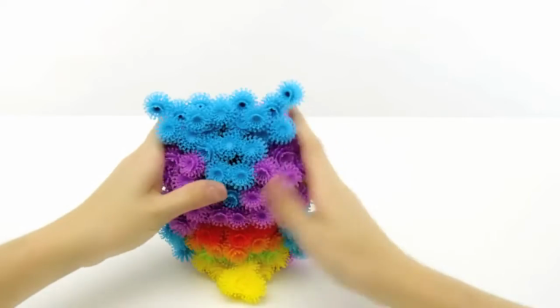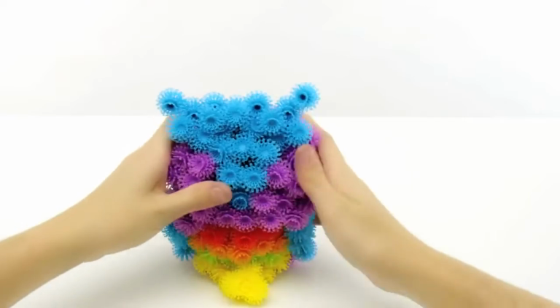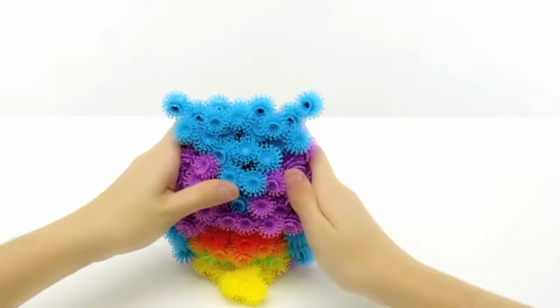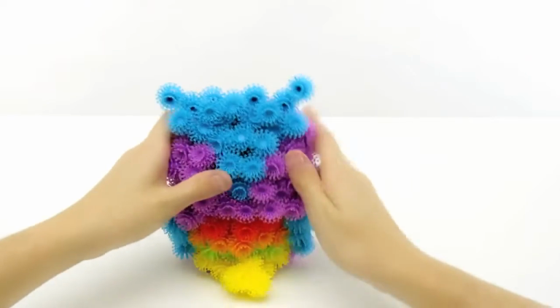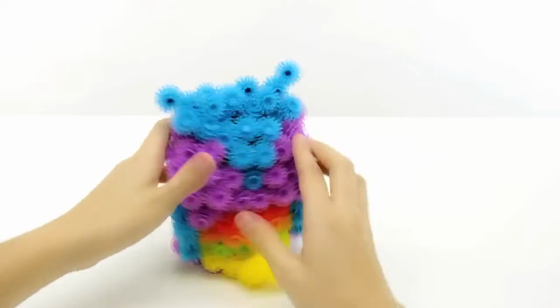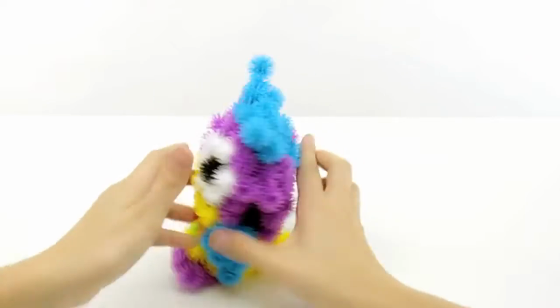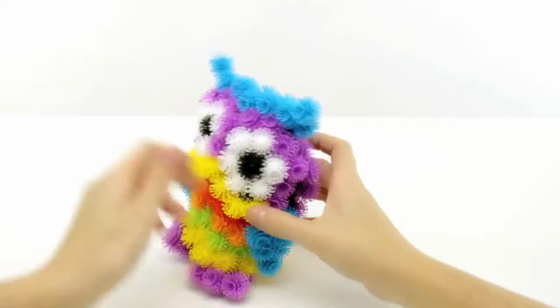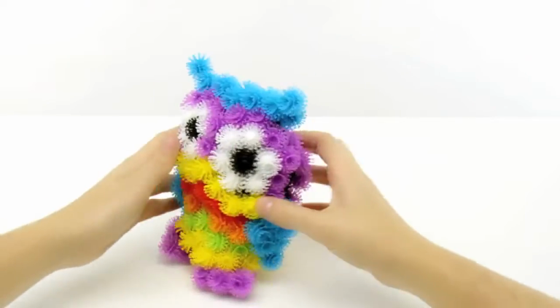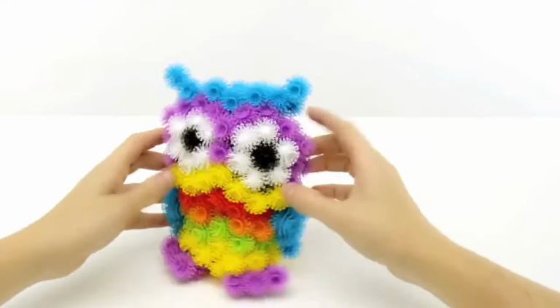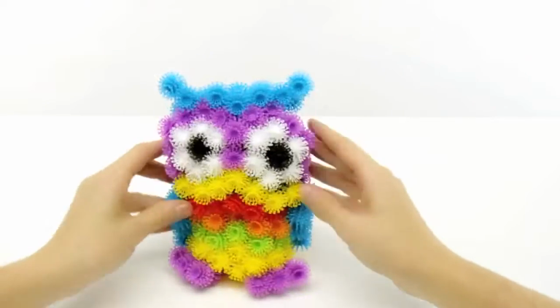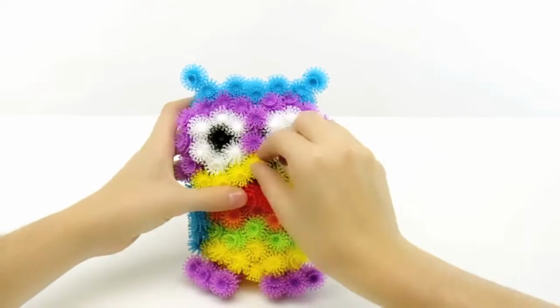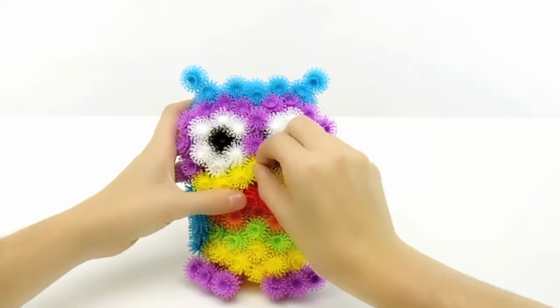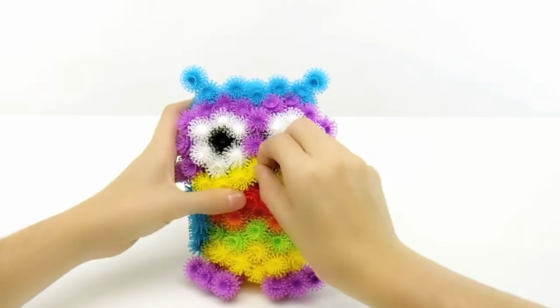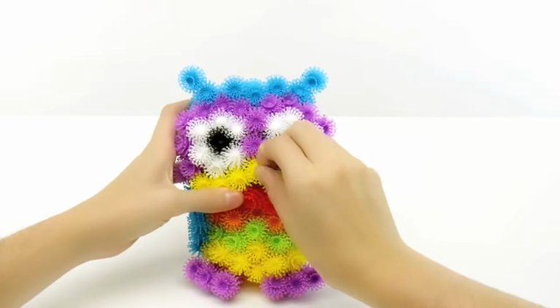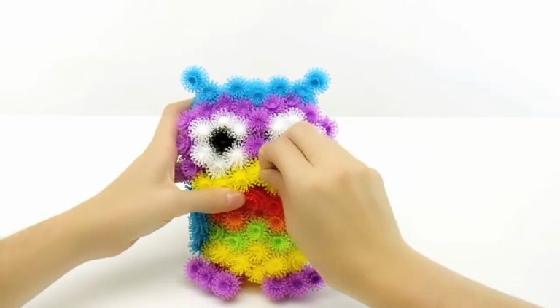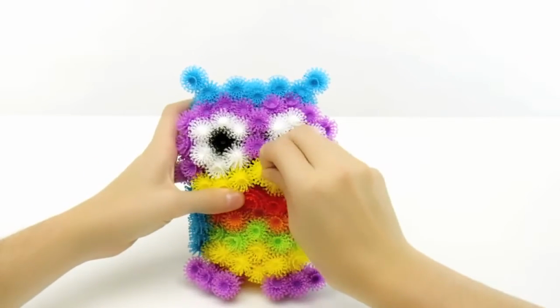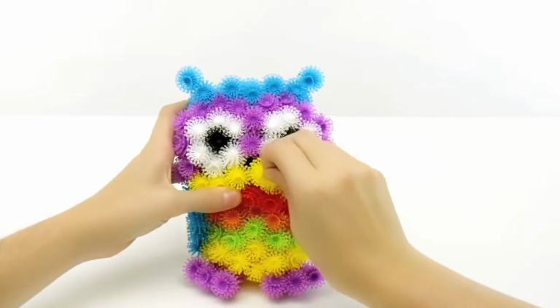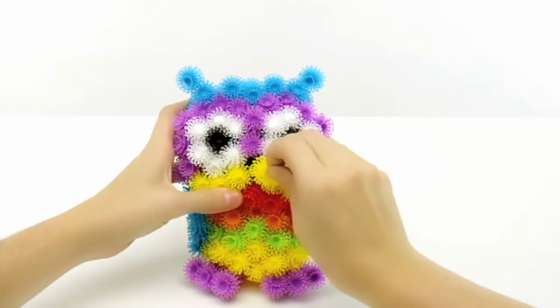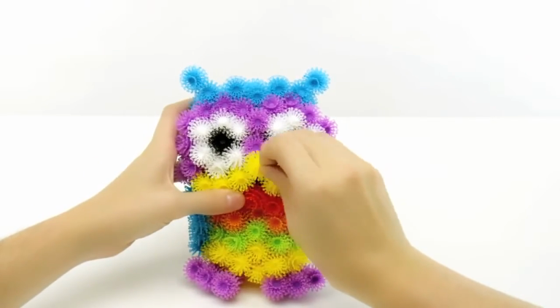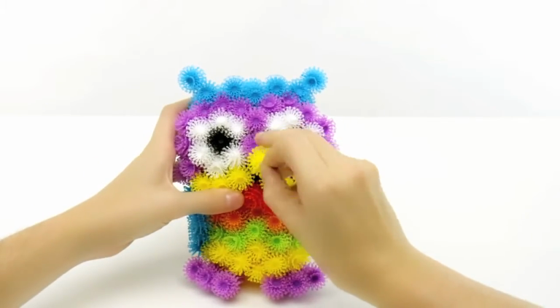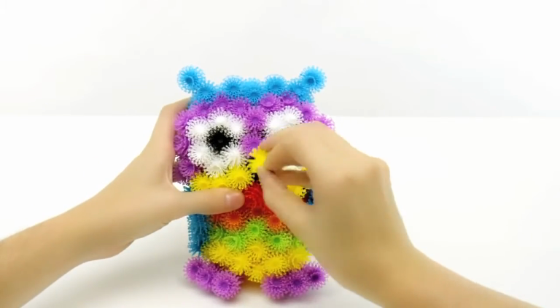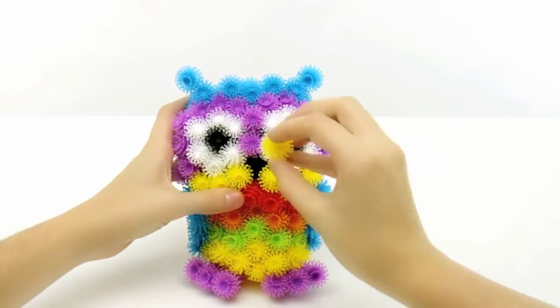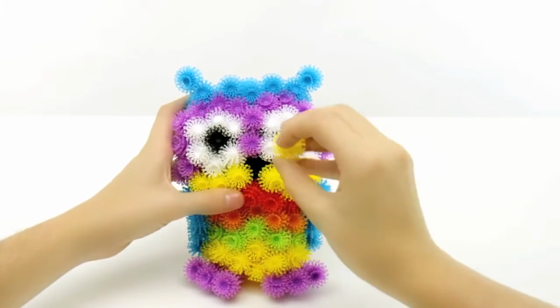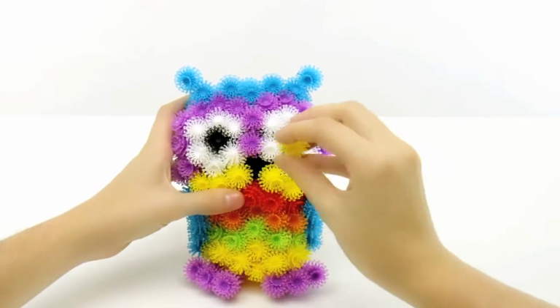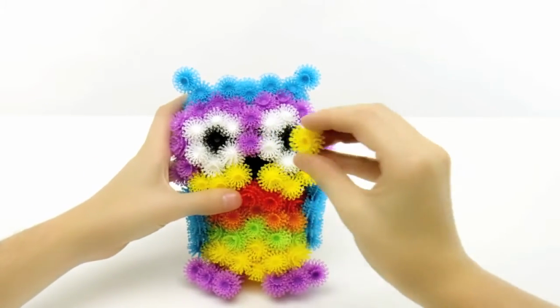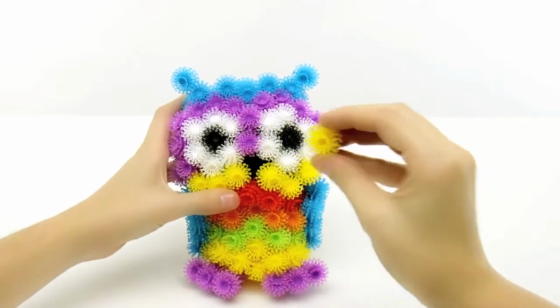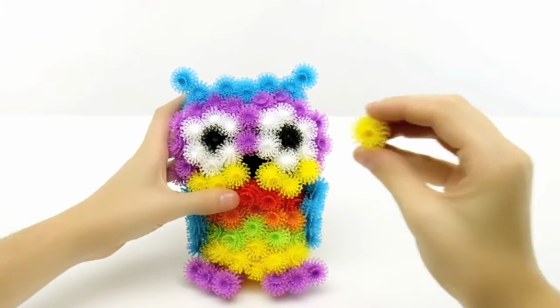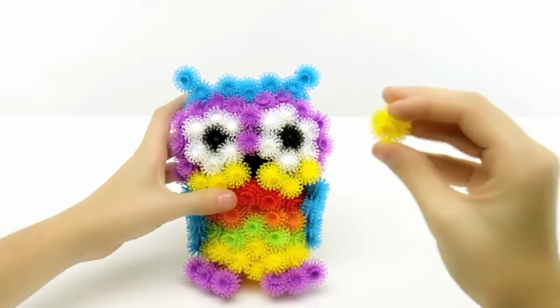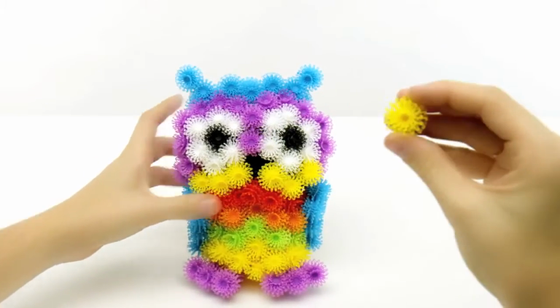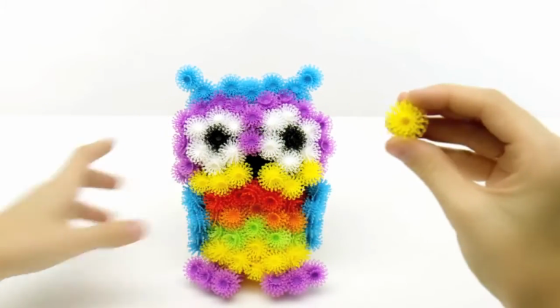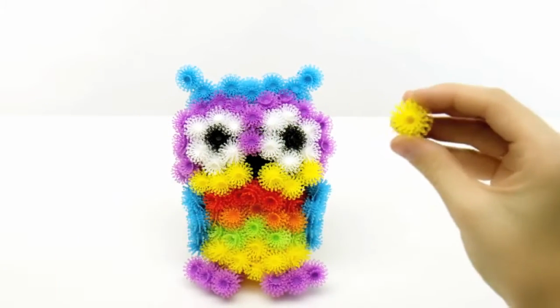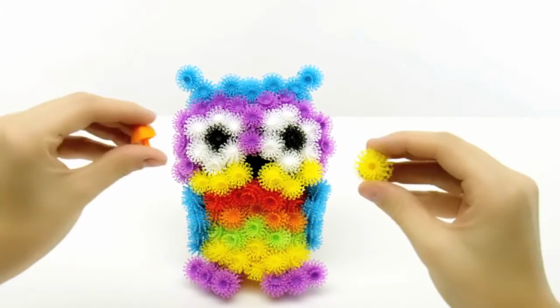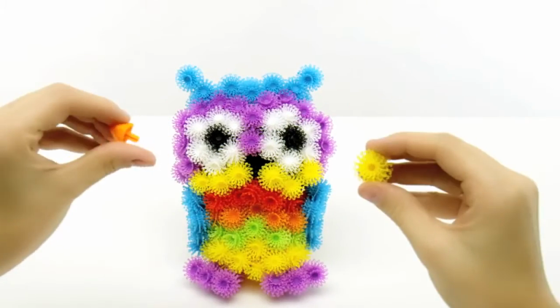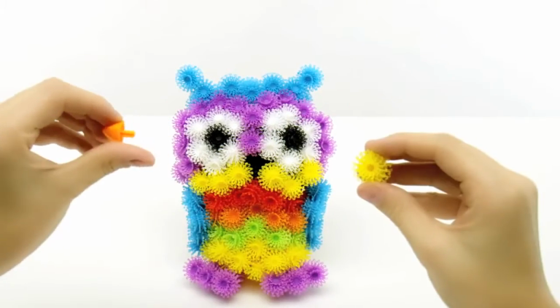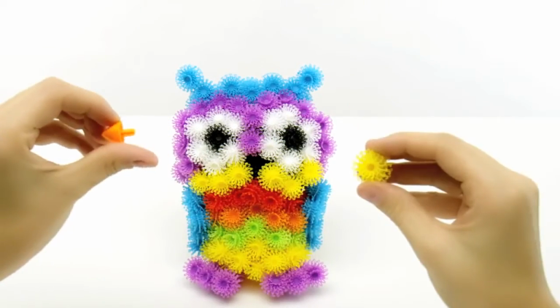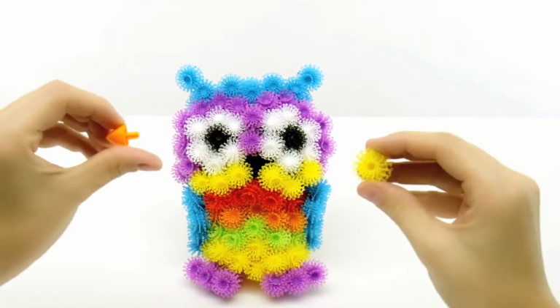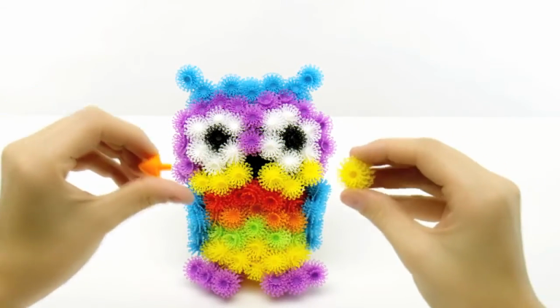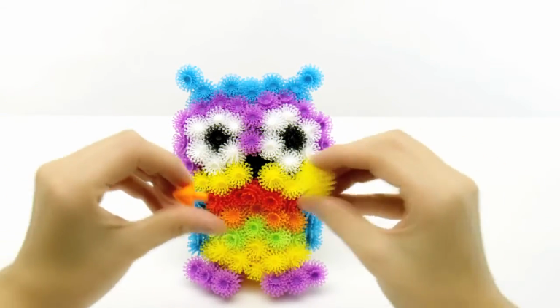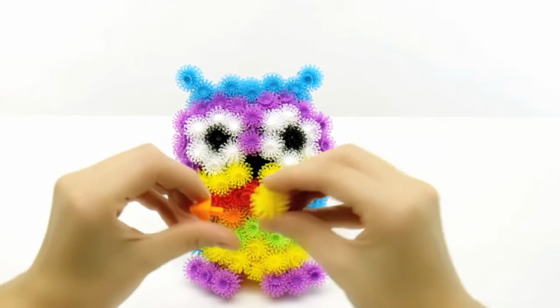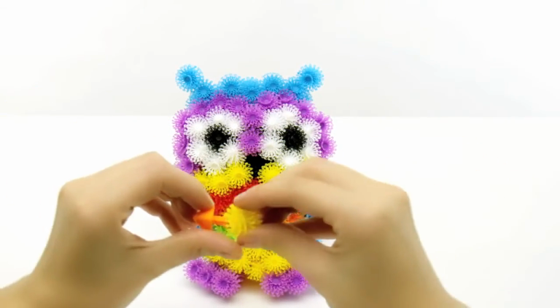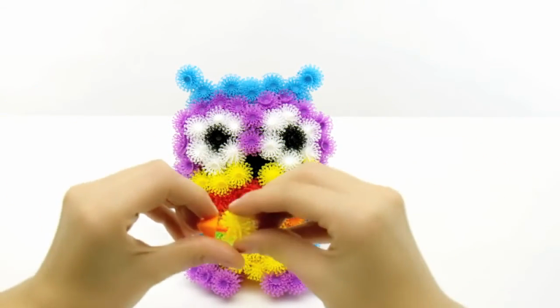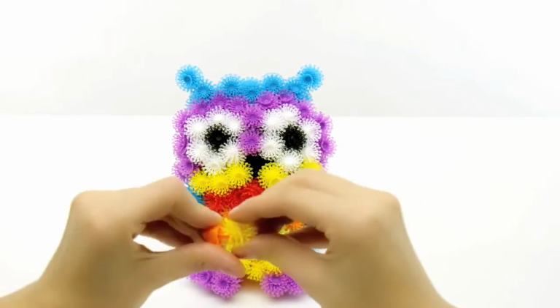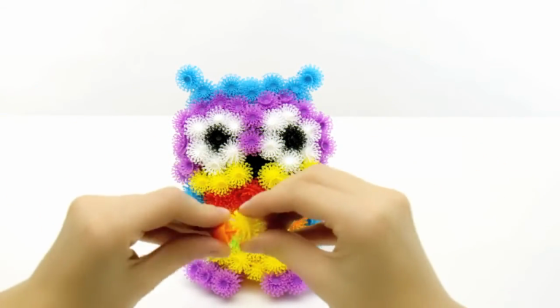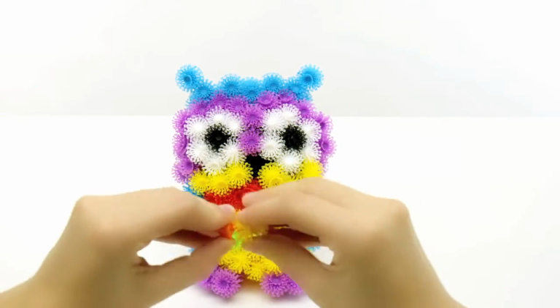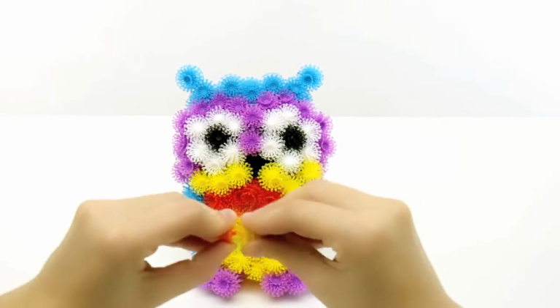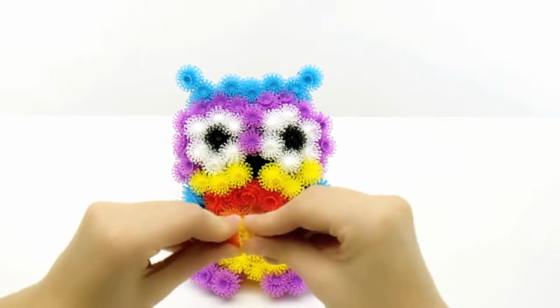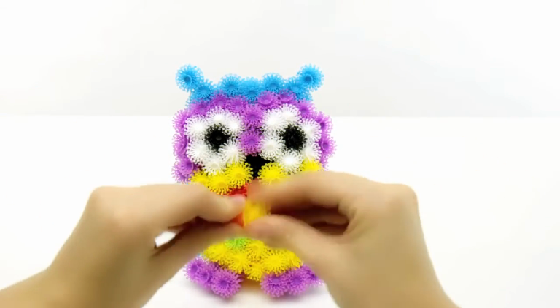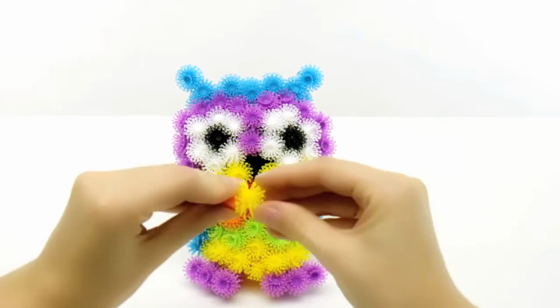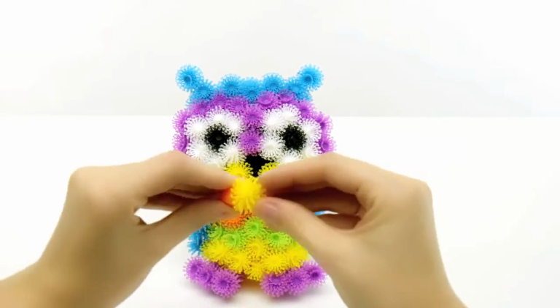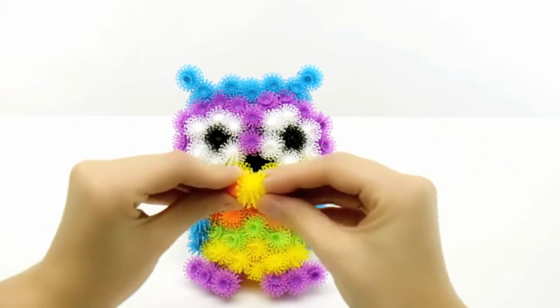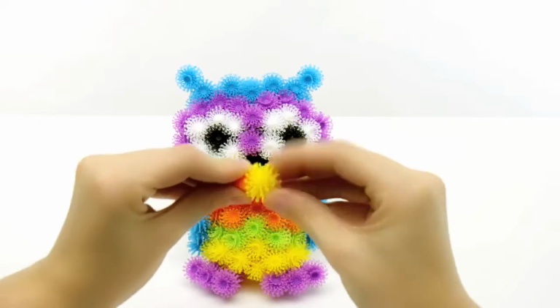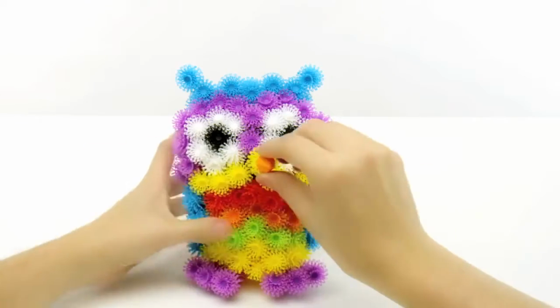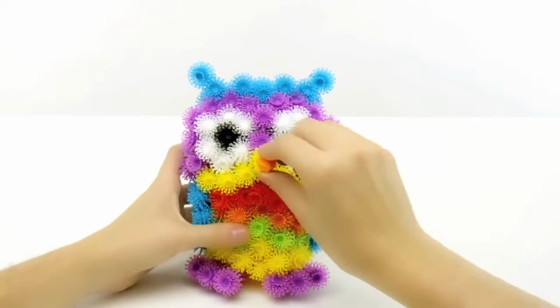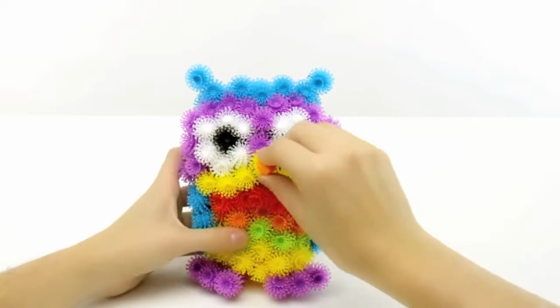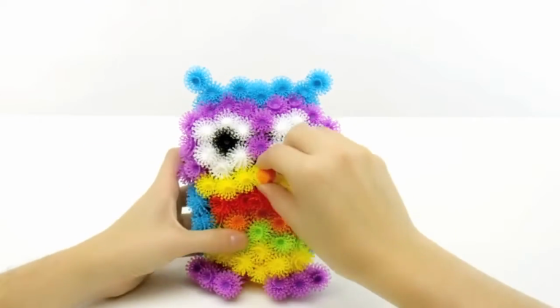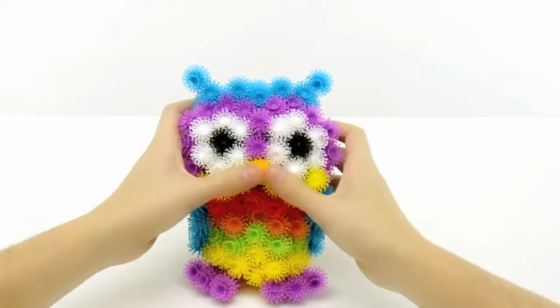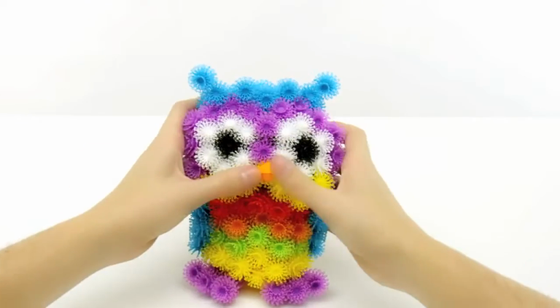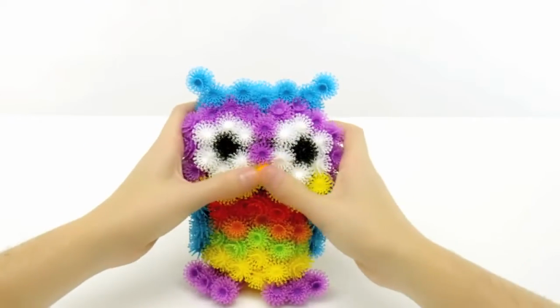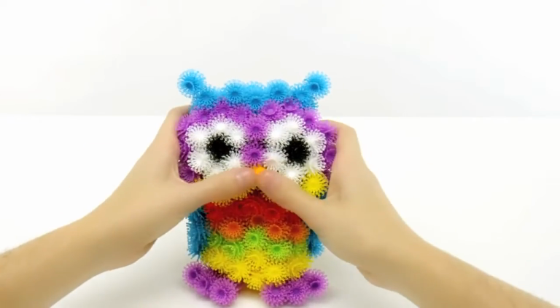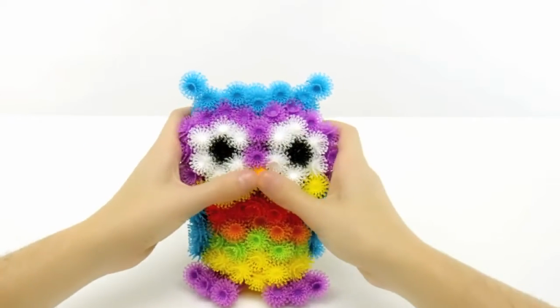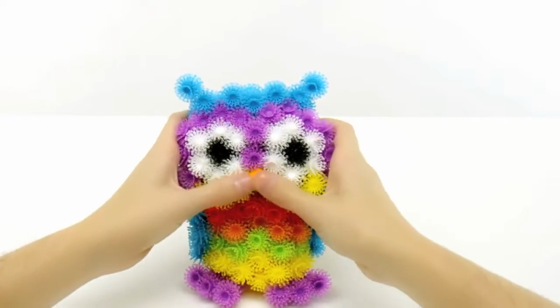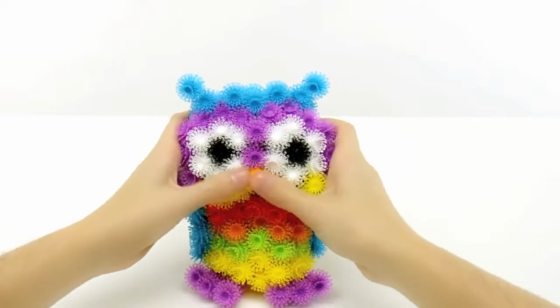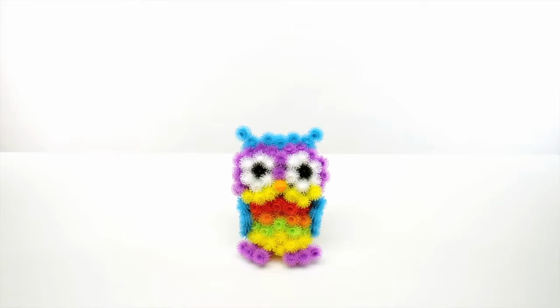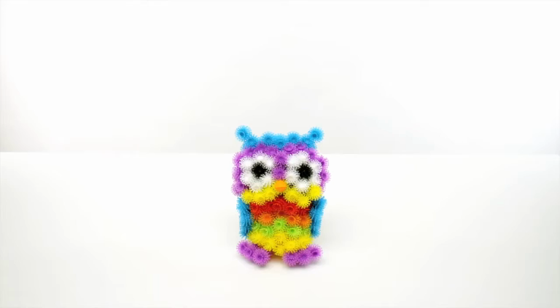Lastly, remove the center yellow Bunchems and insert the beak accessory into the hole. Place it back and you're done!